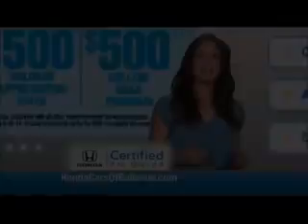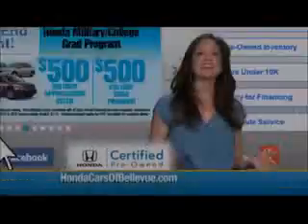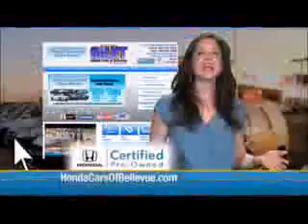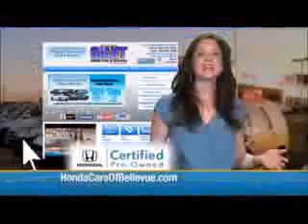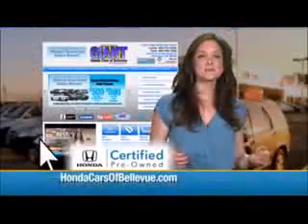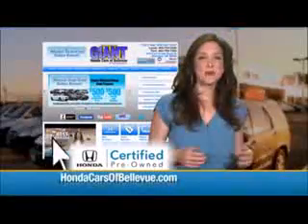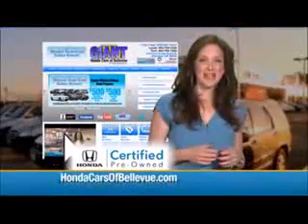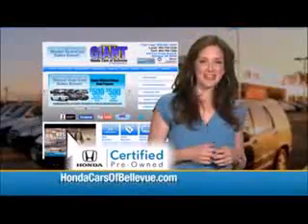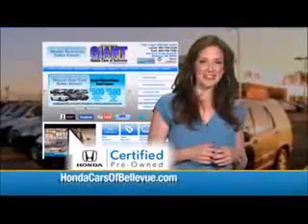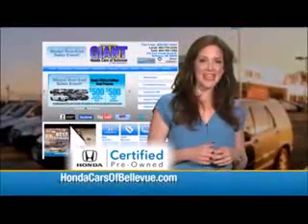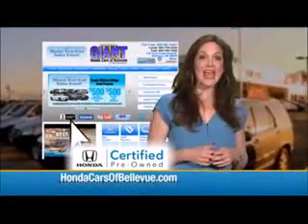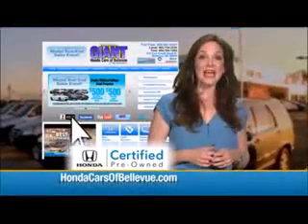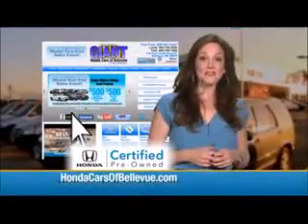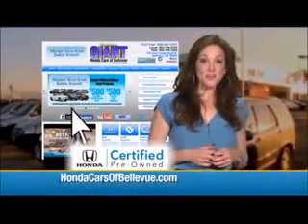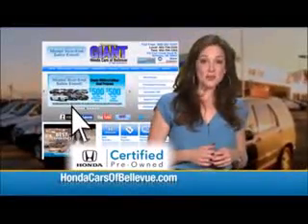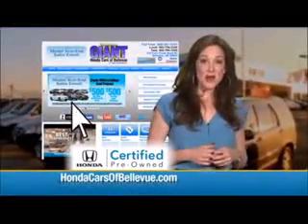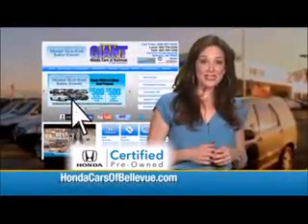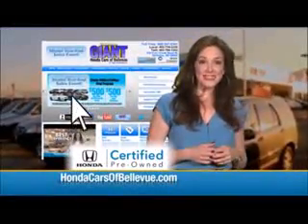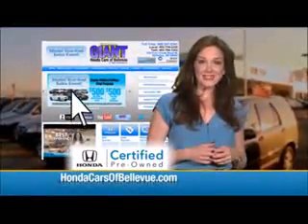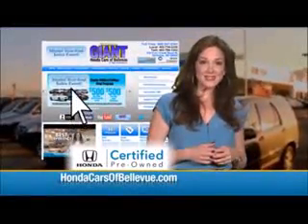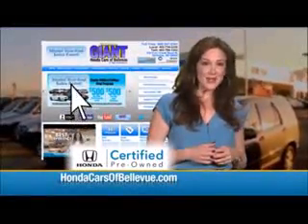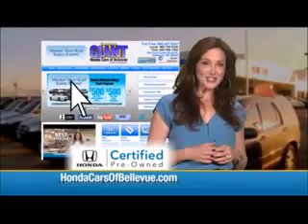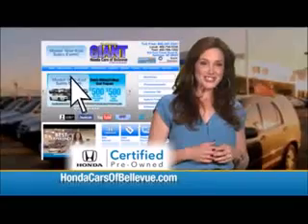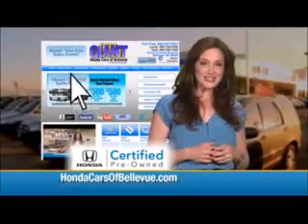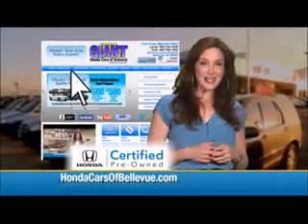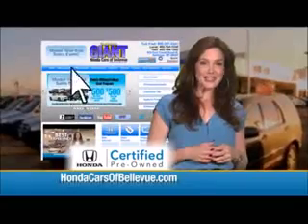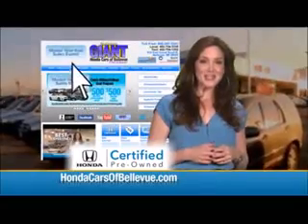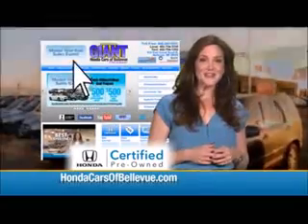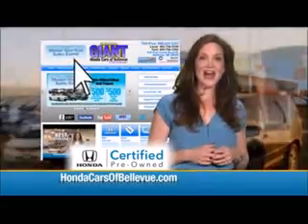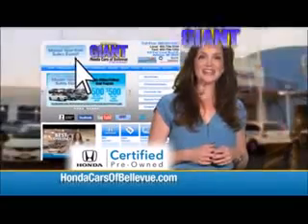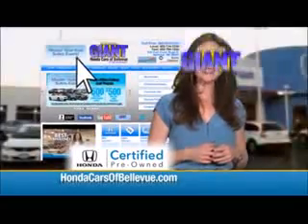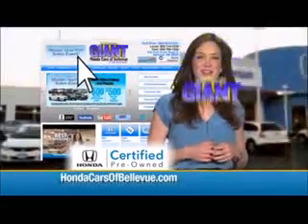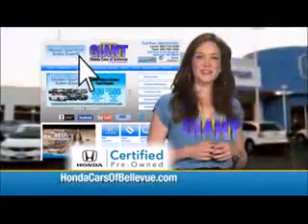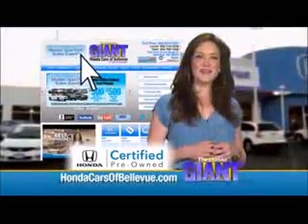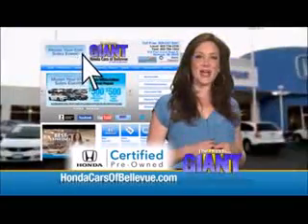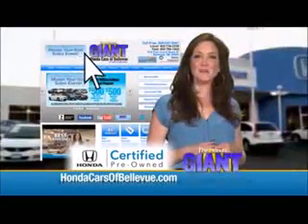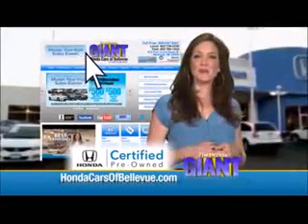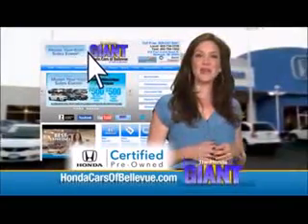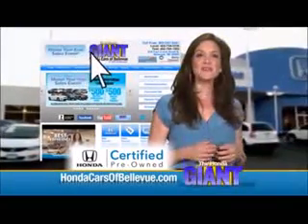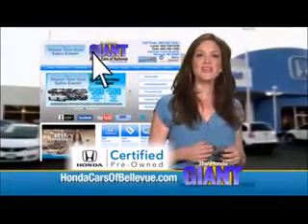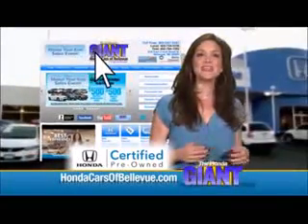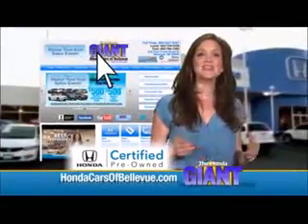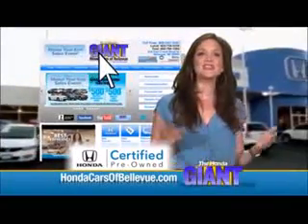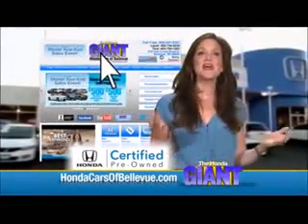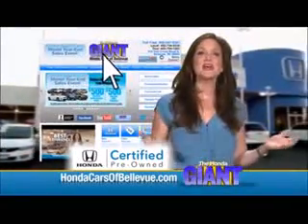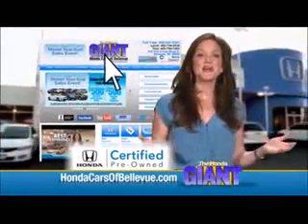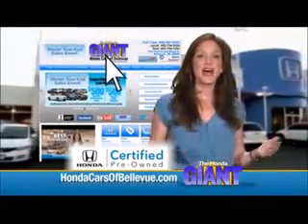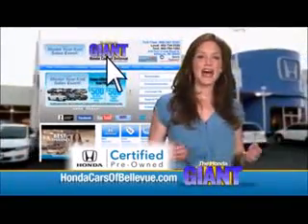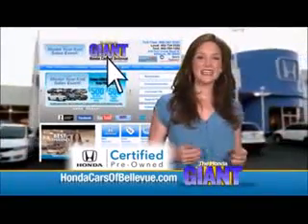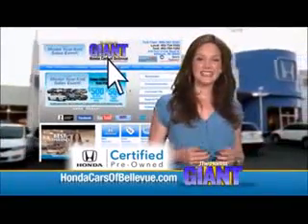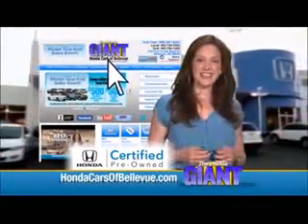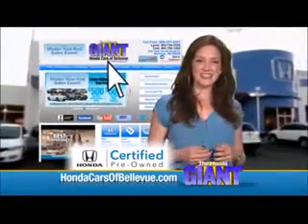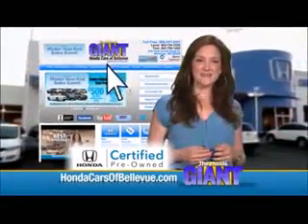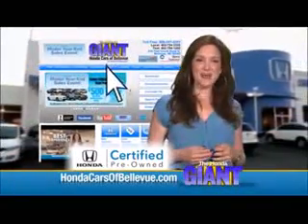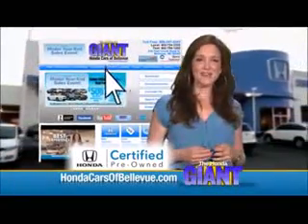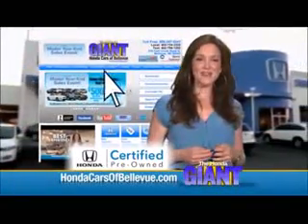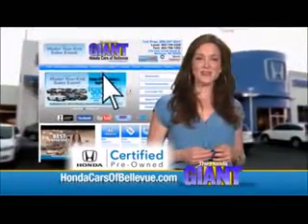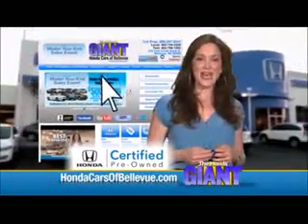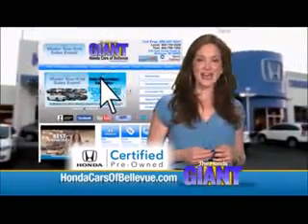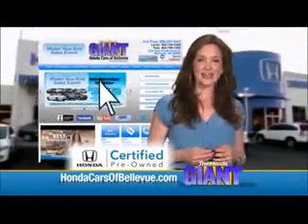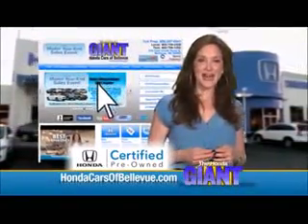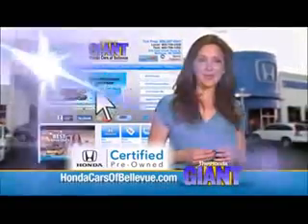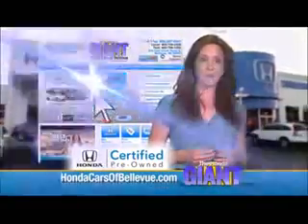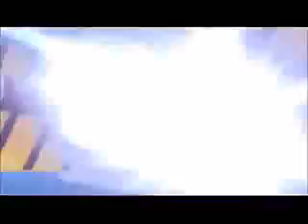Thanks Brian. And for Nebraska's largest selection of Honda certified pre-owned vehicles, go to hondacarsofbellevue.com.